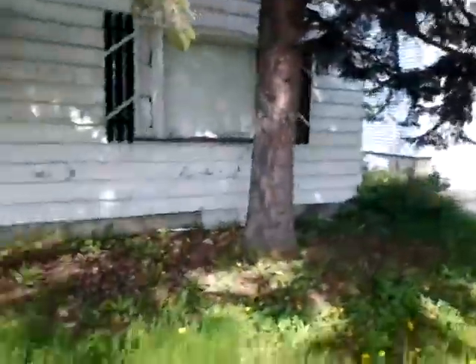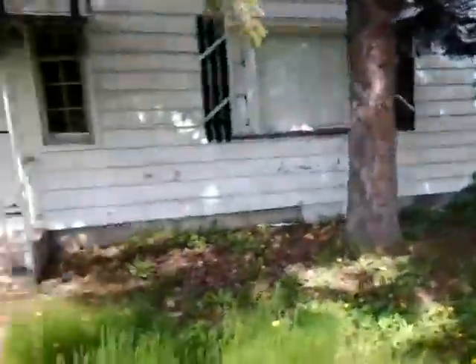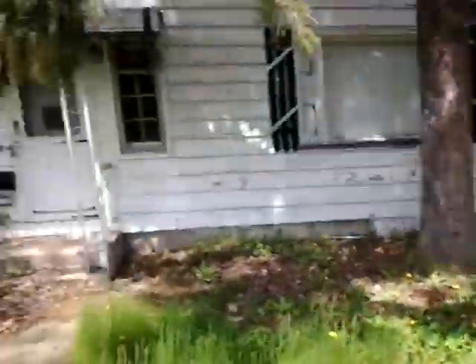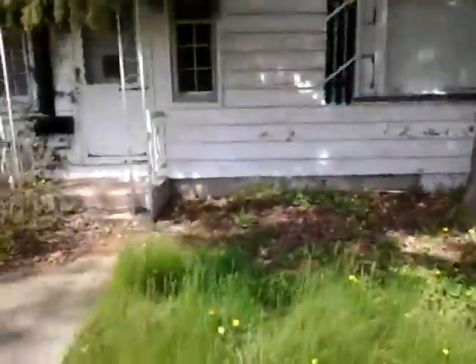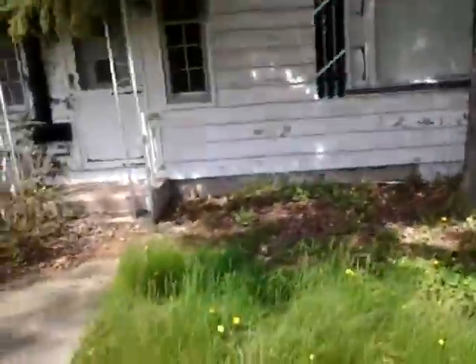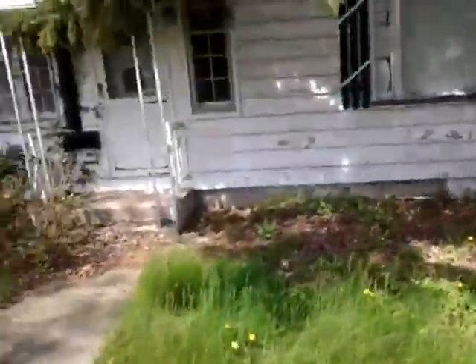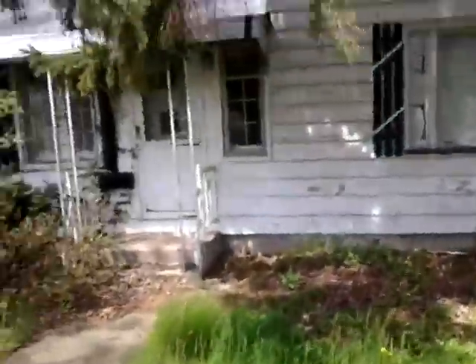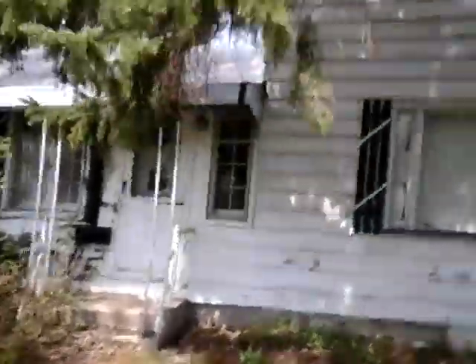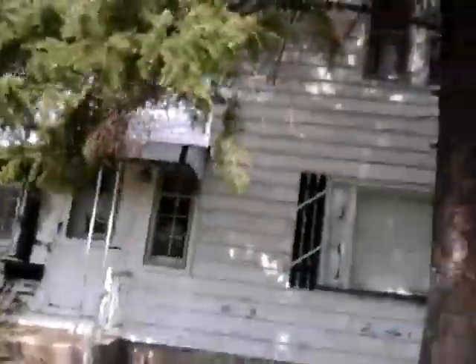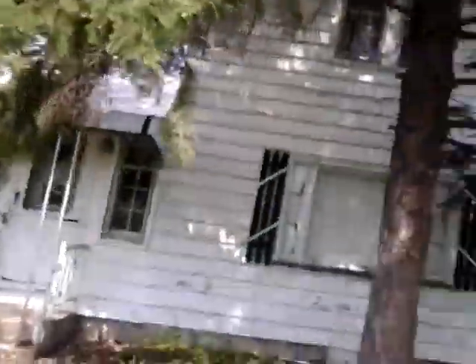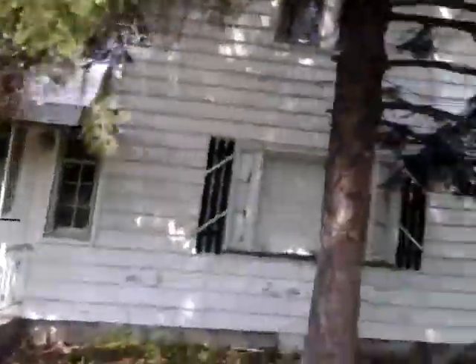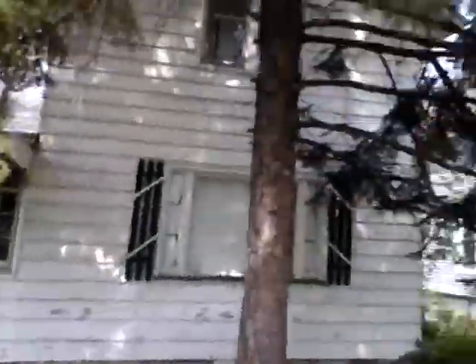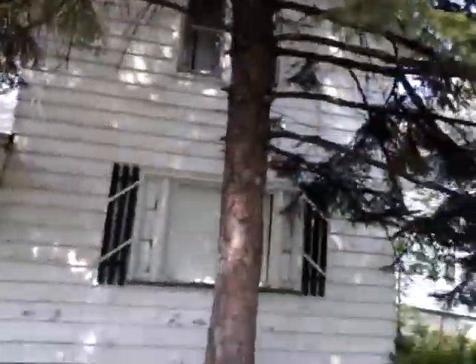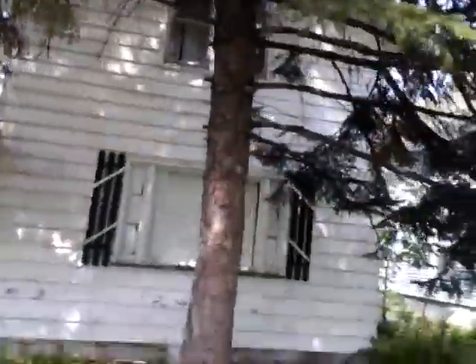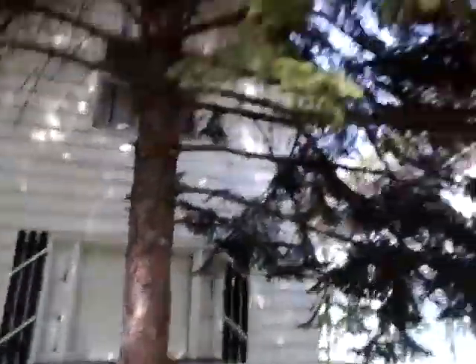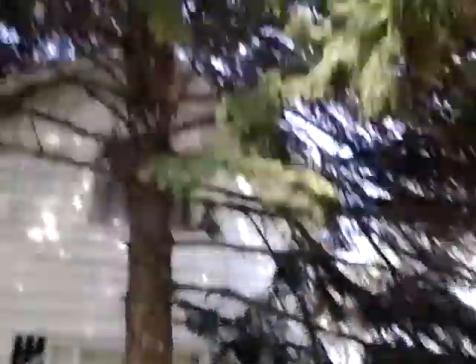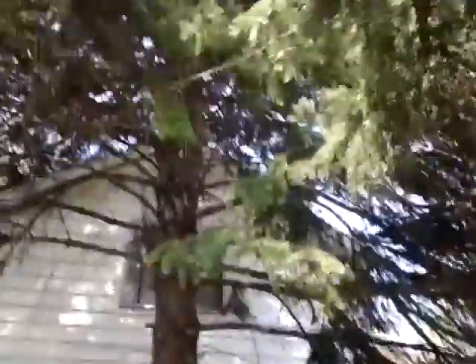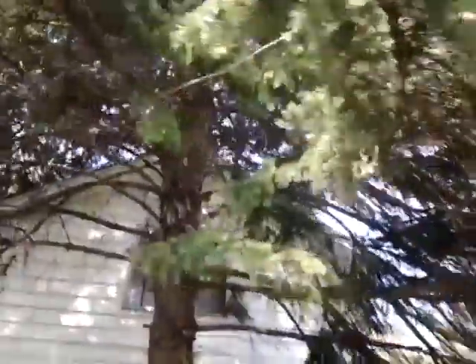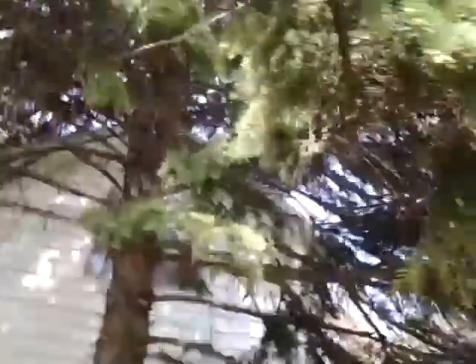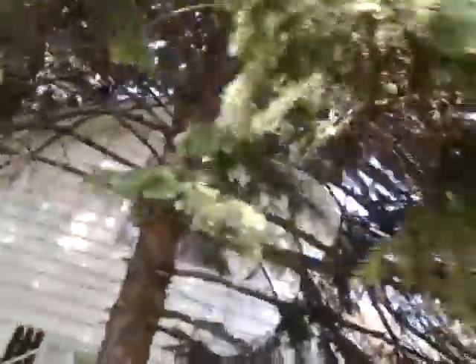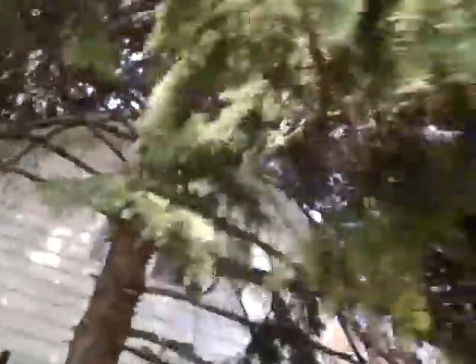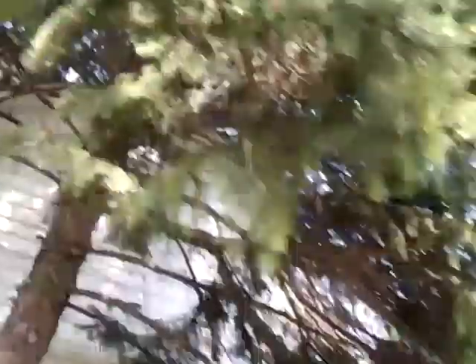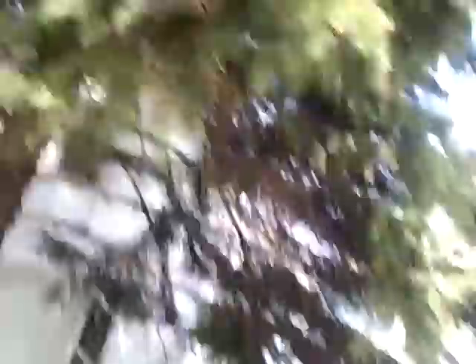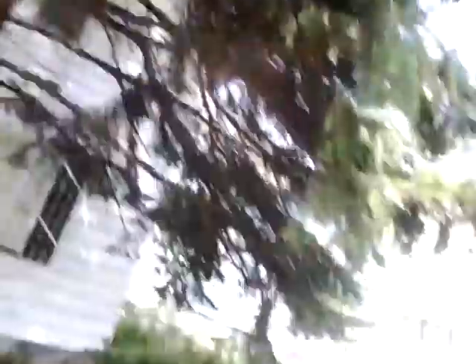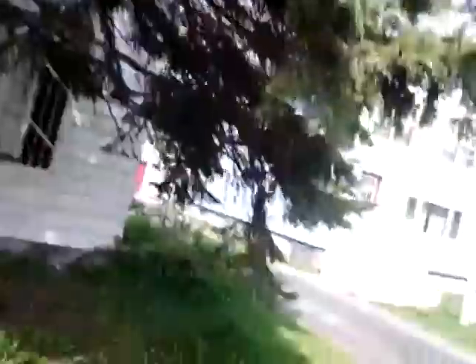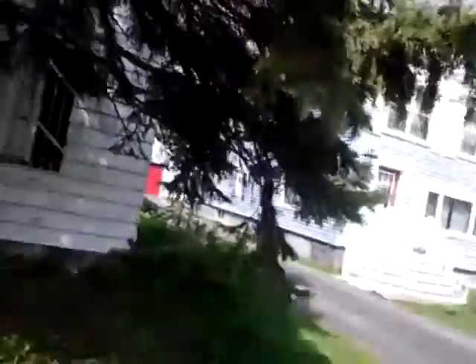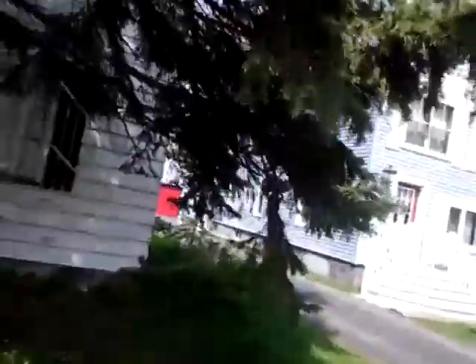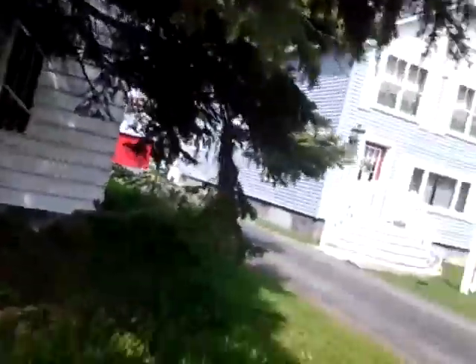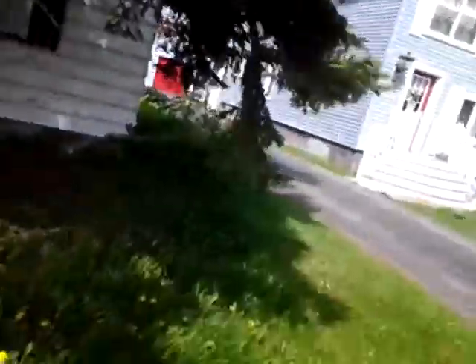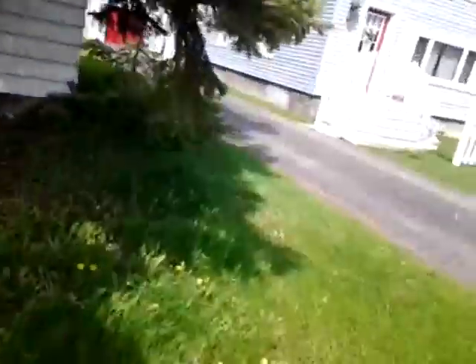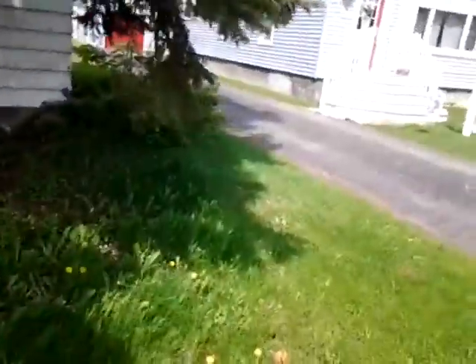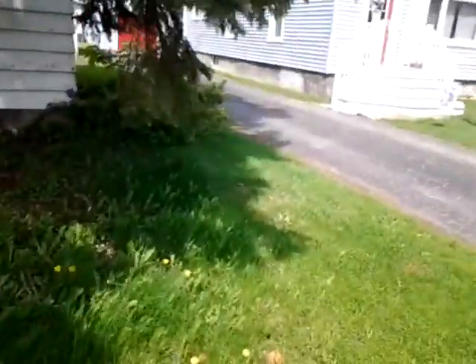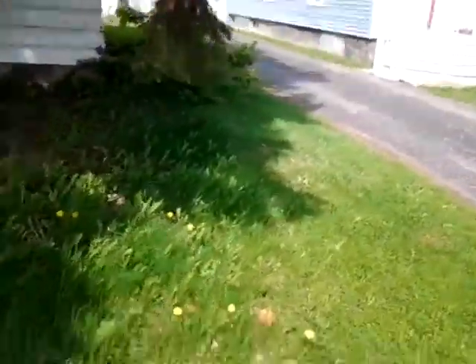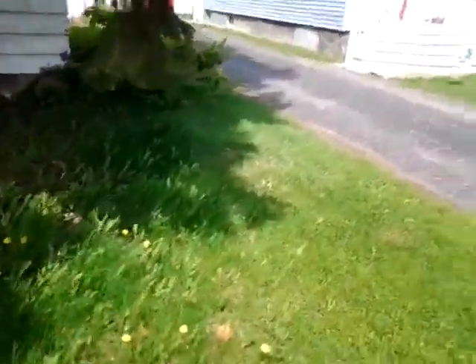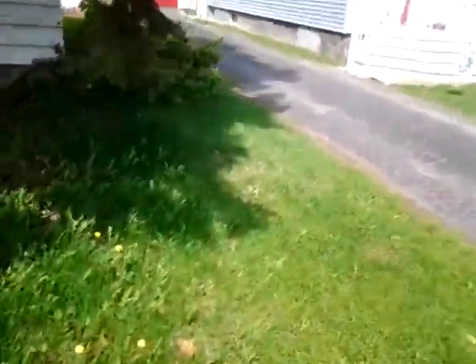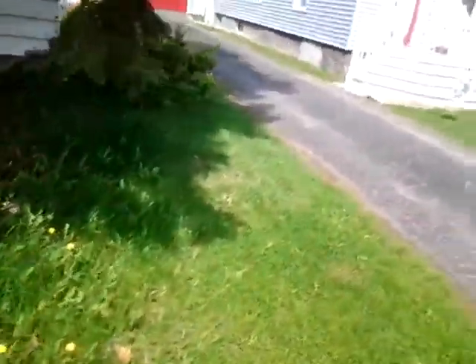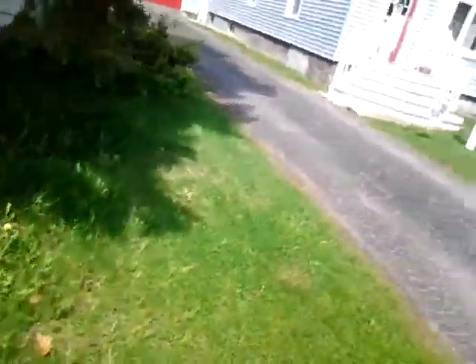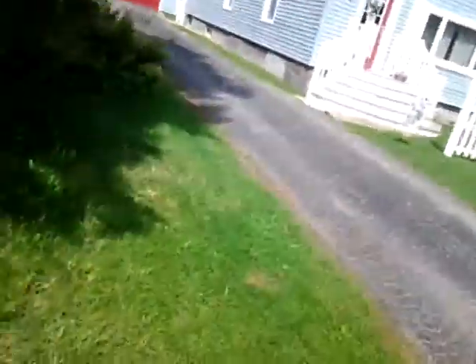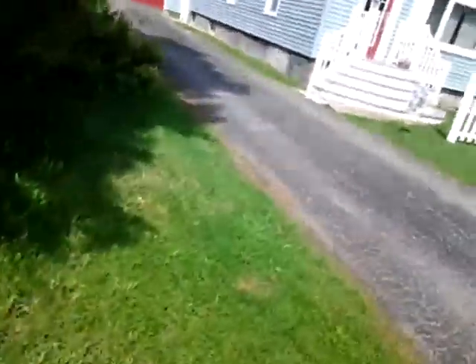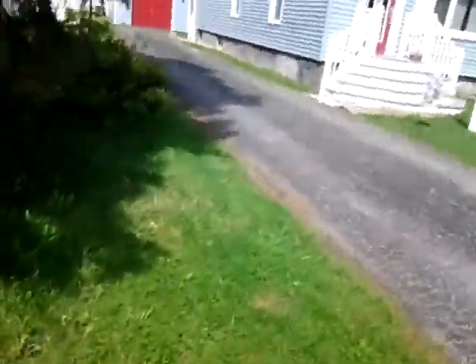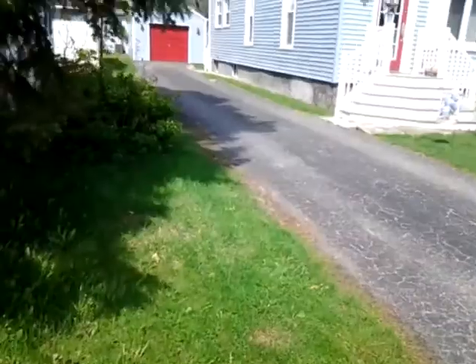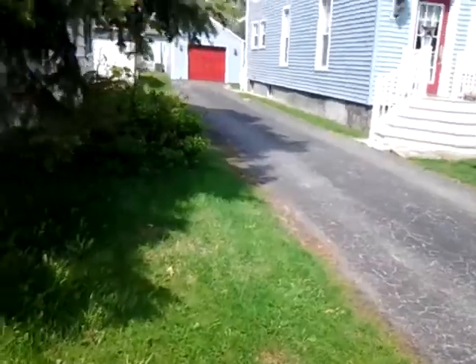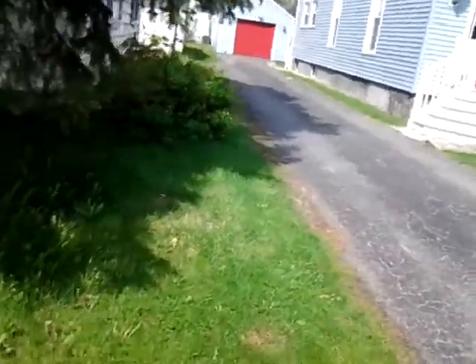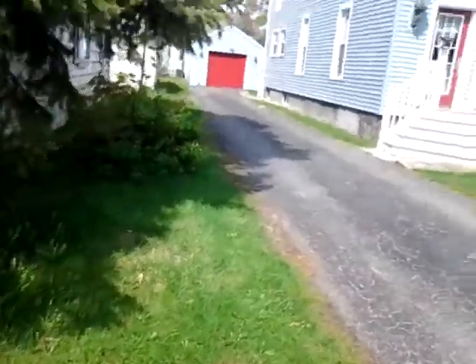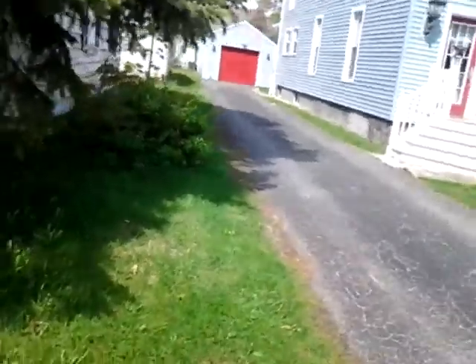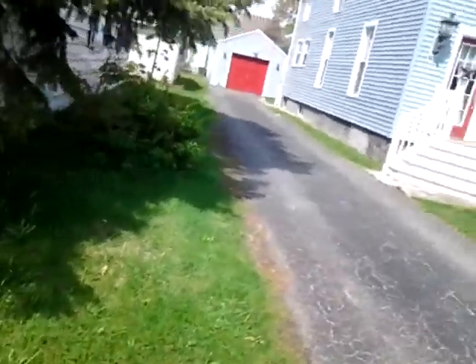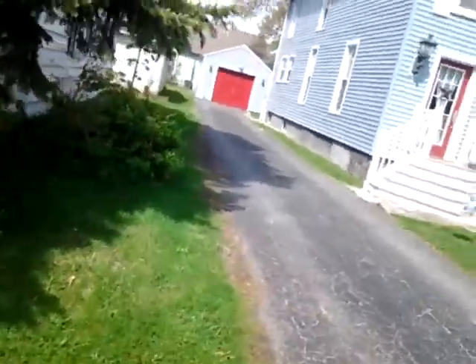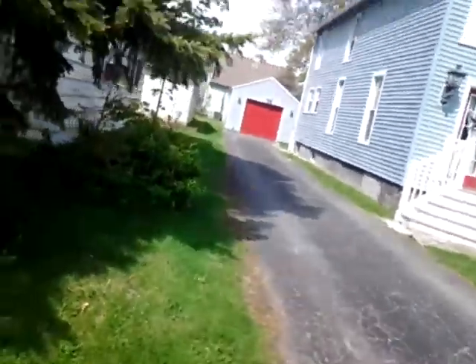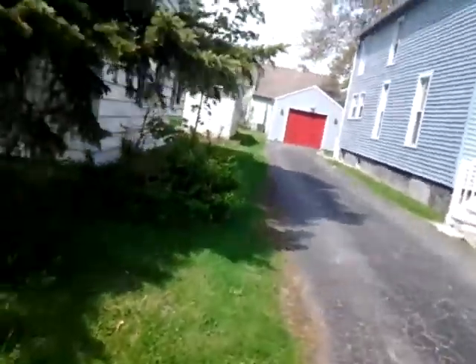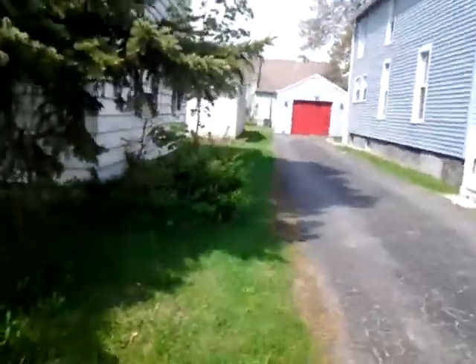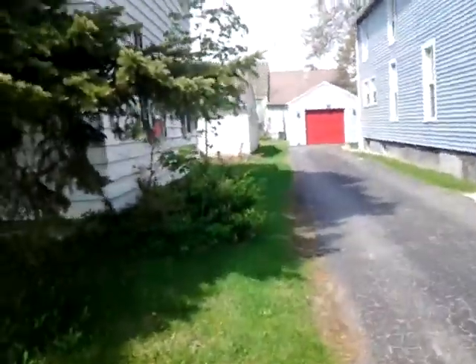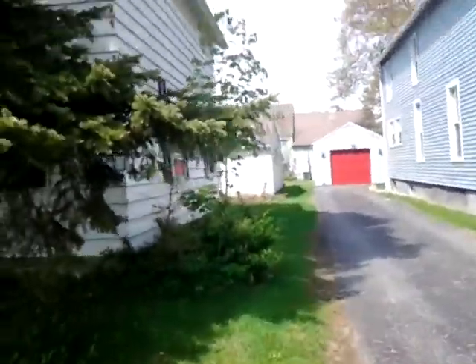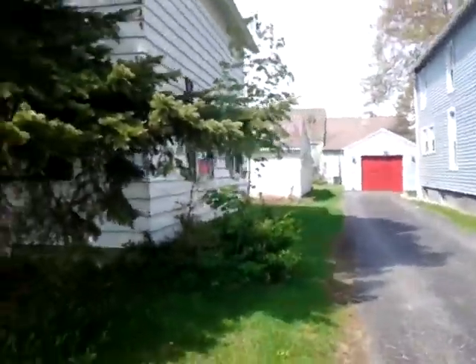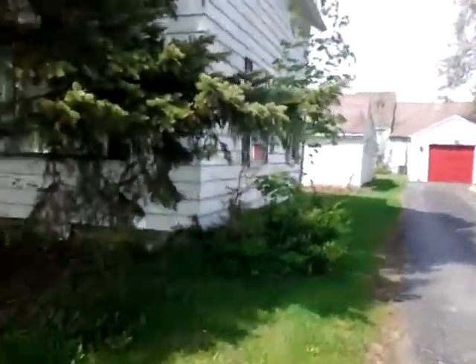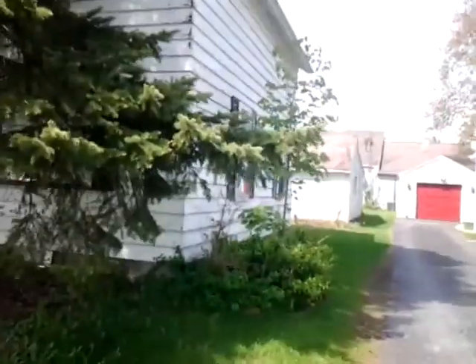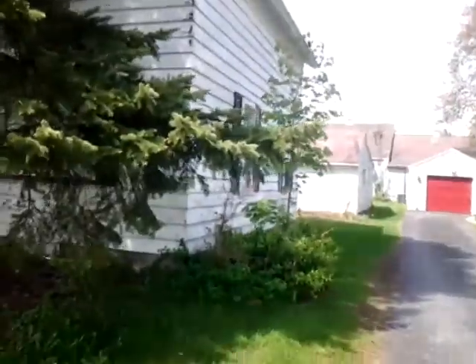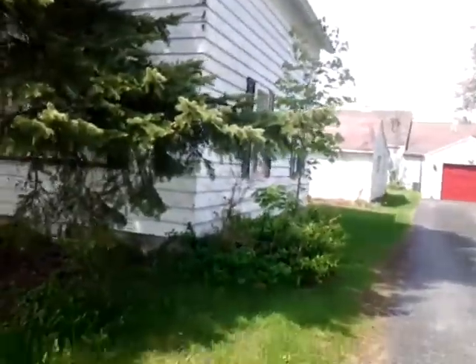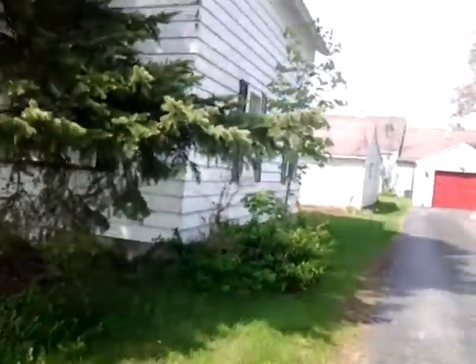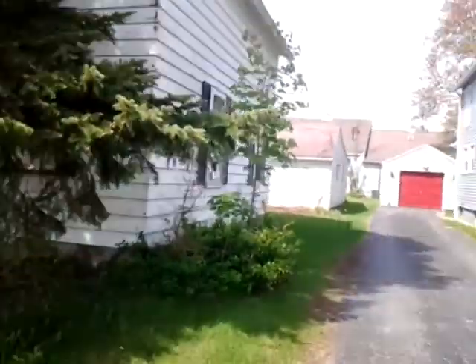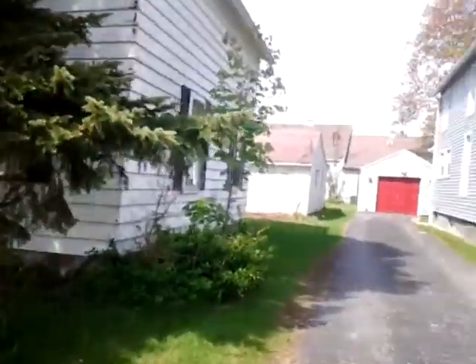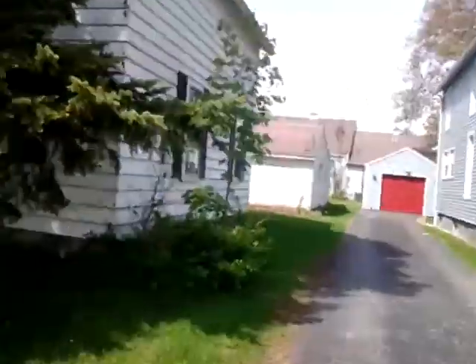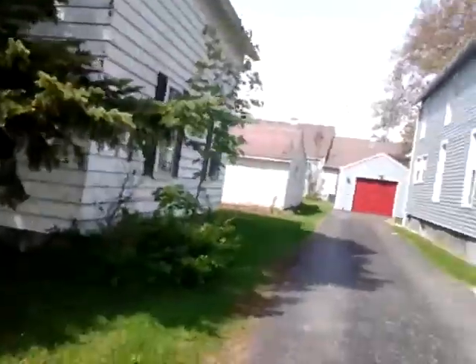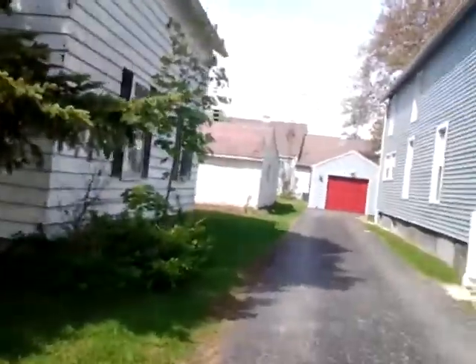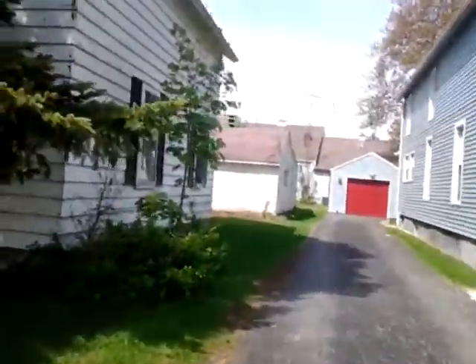What is this? An old house, two-story. It's got a little shed in the back.